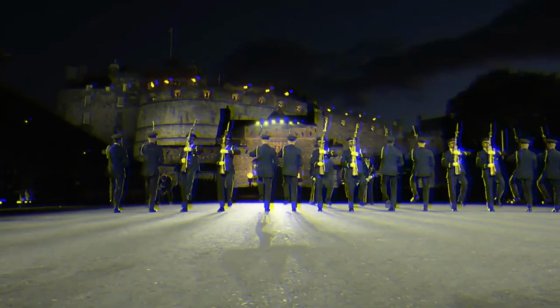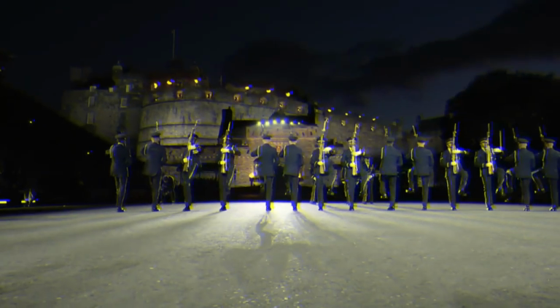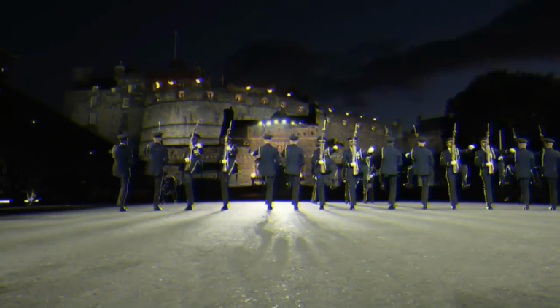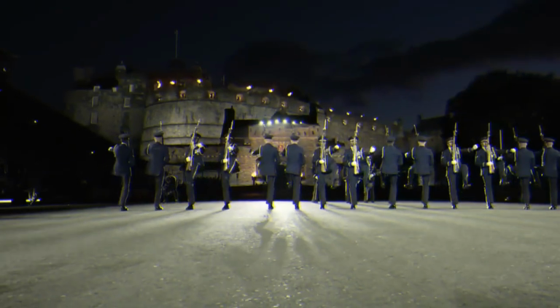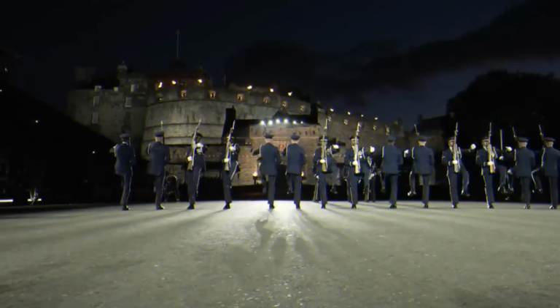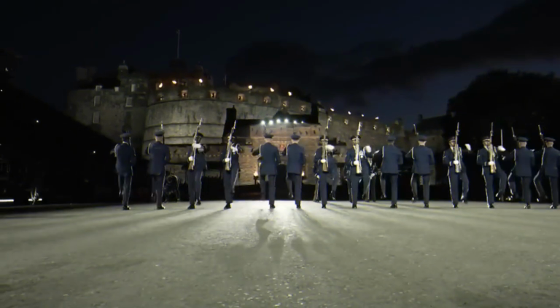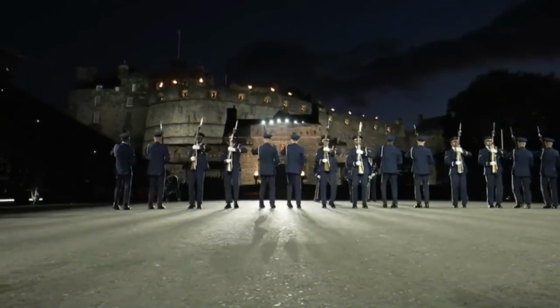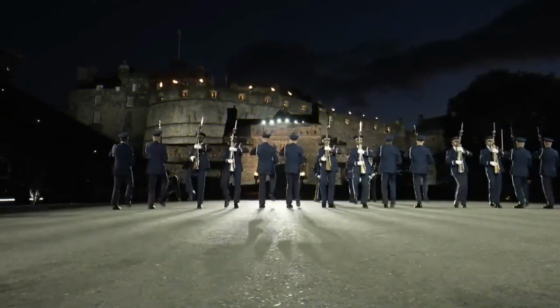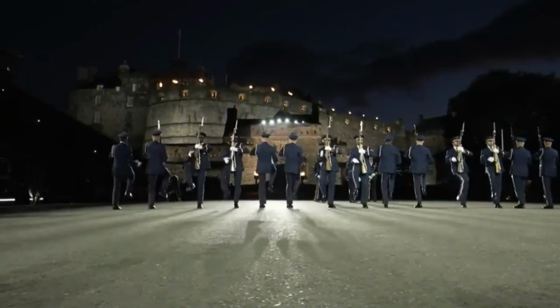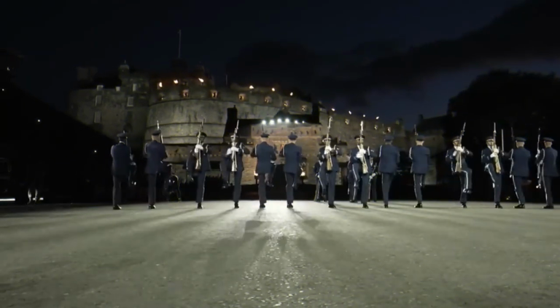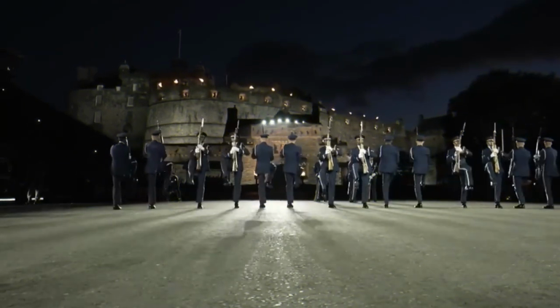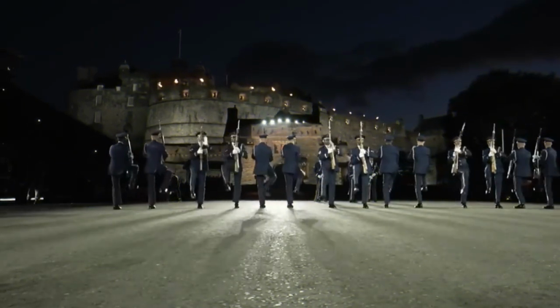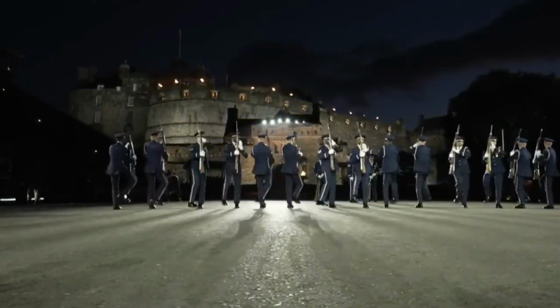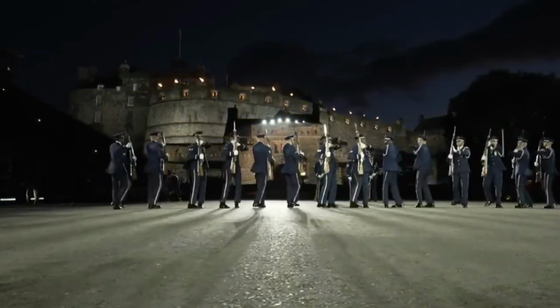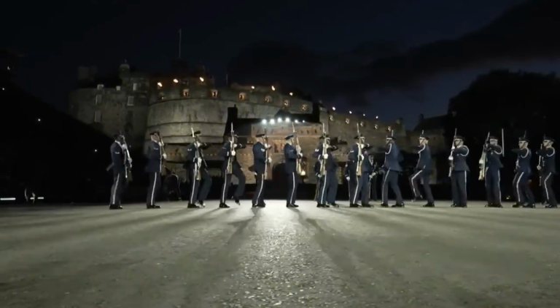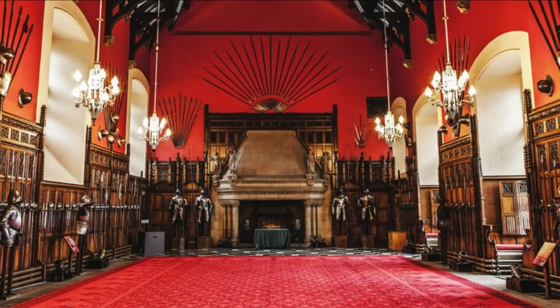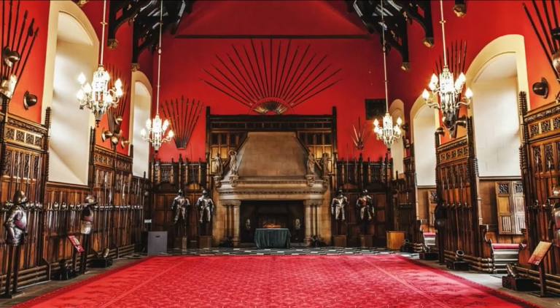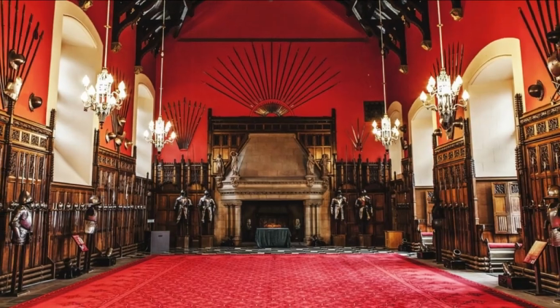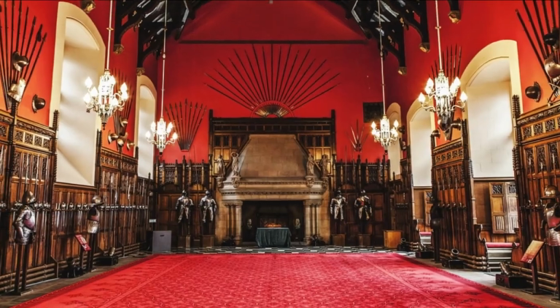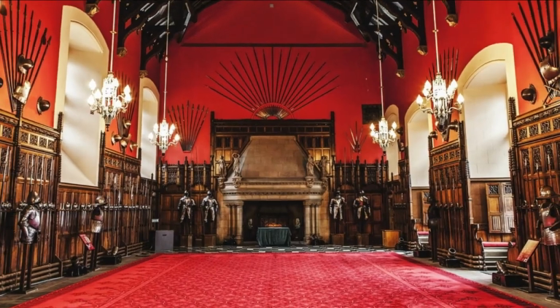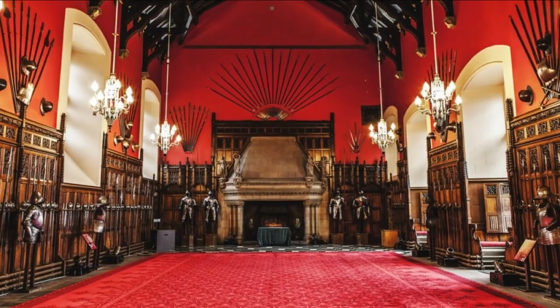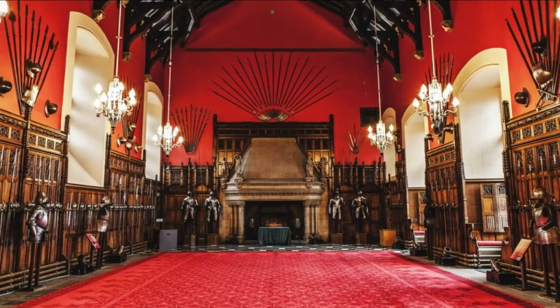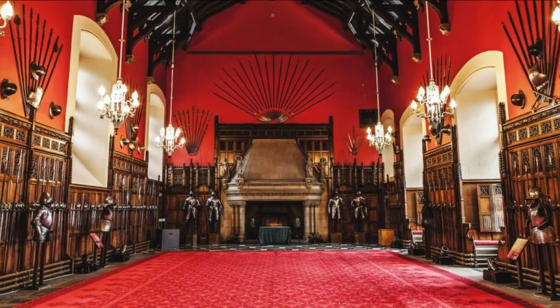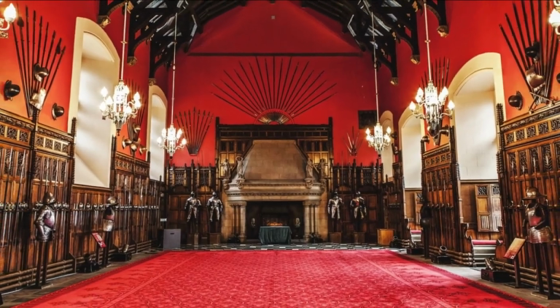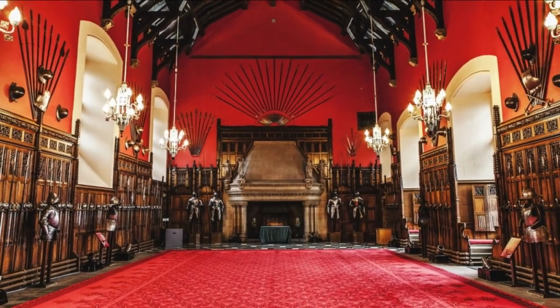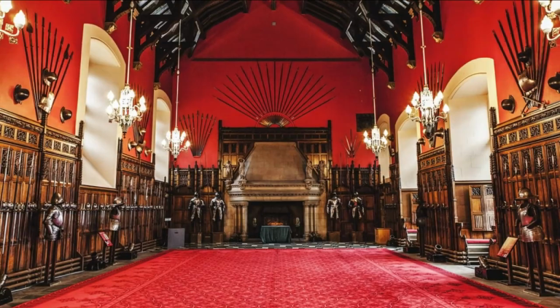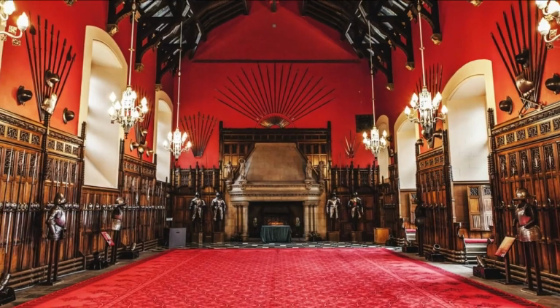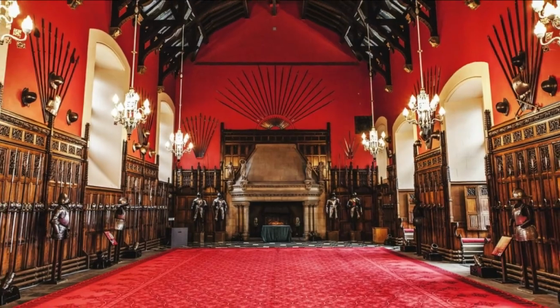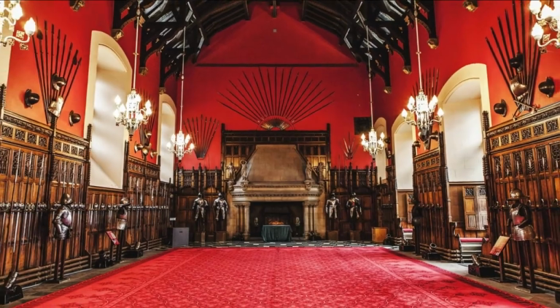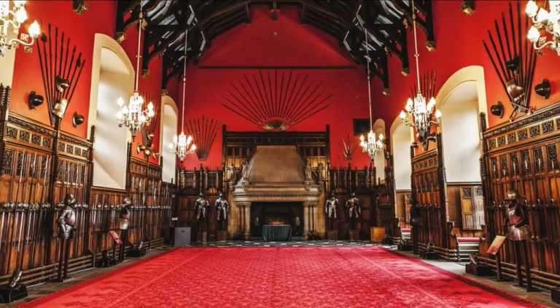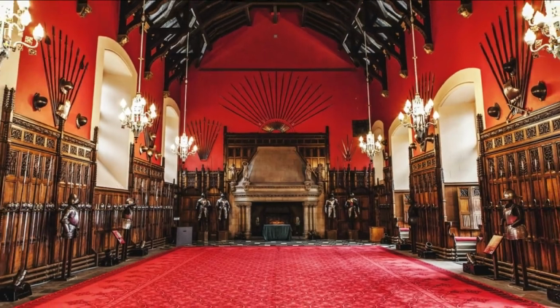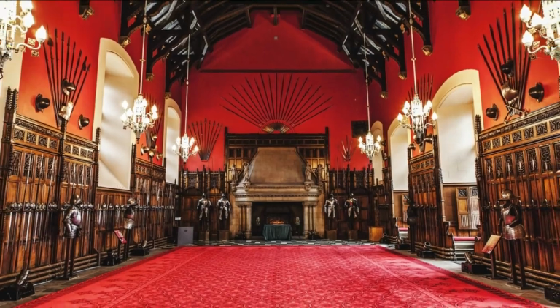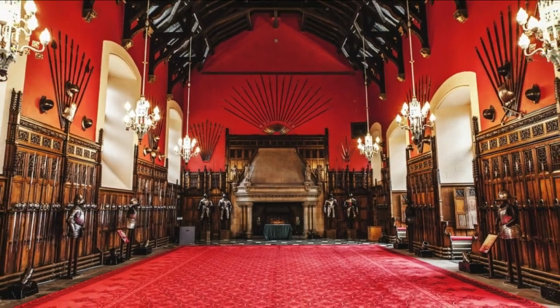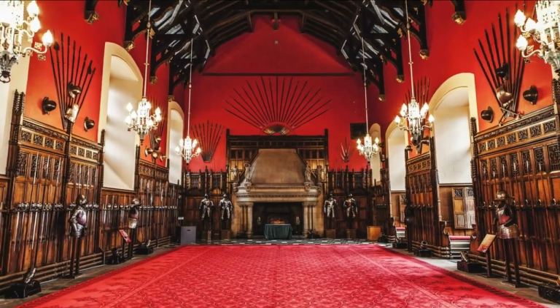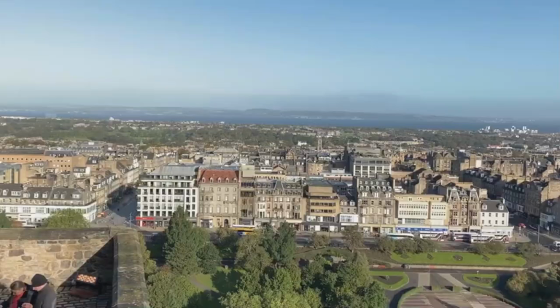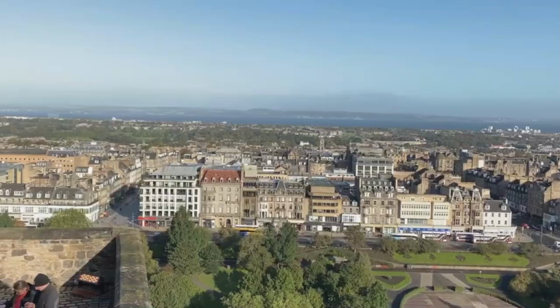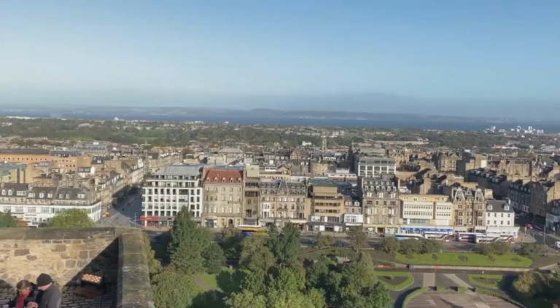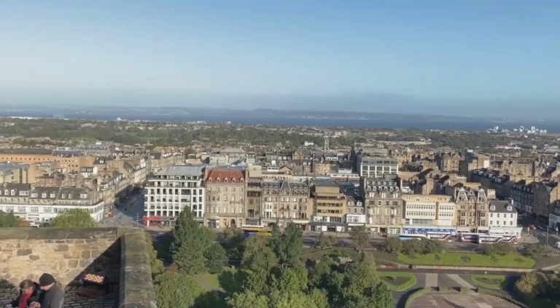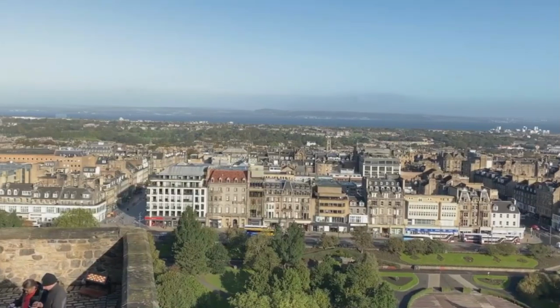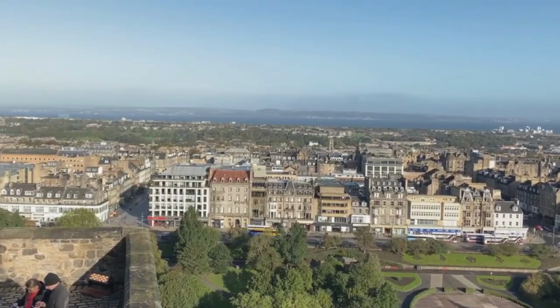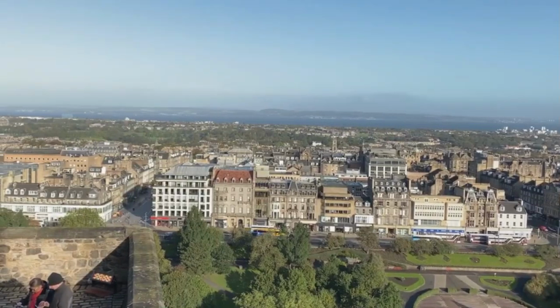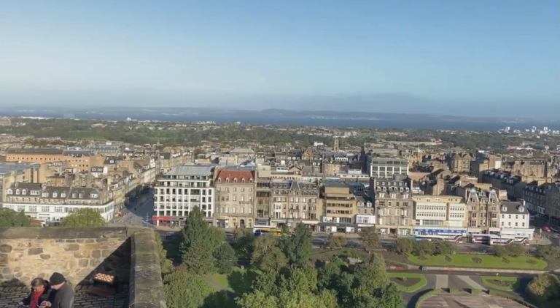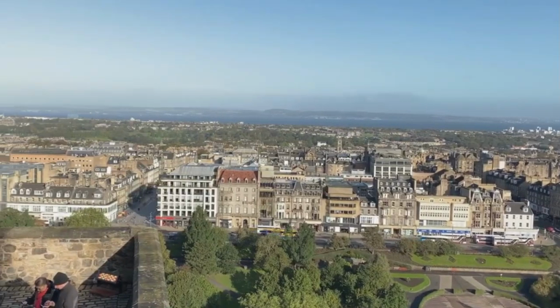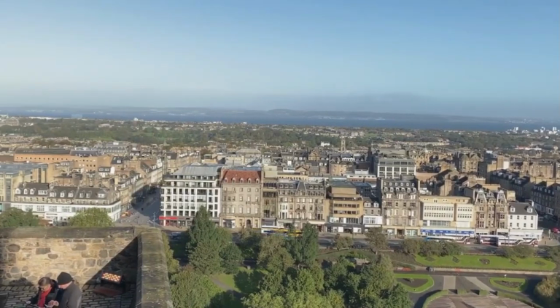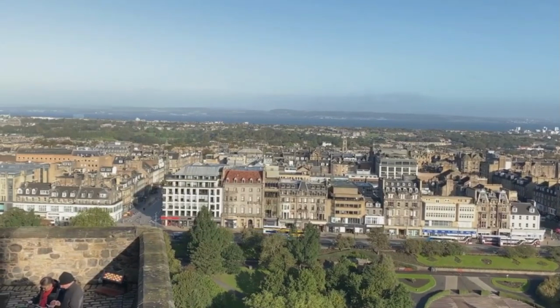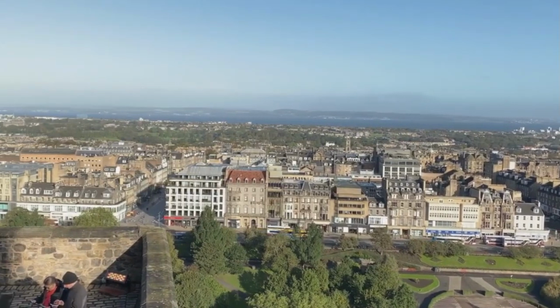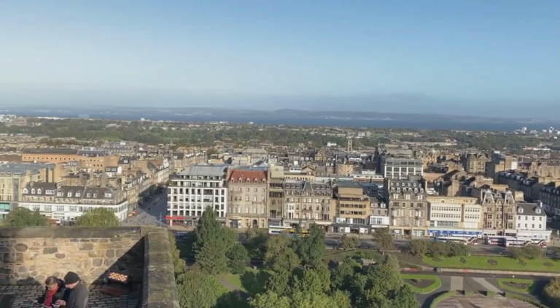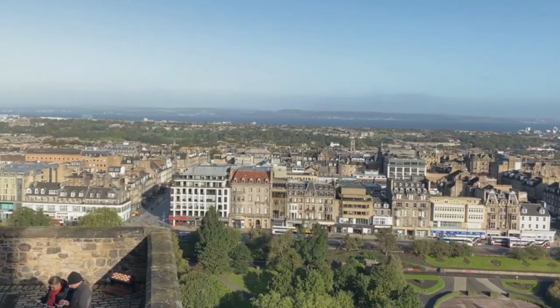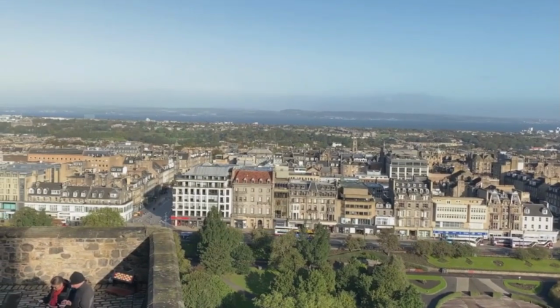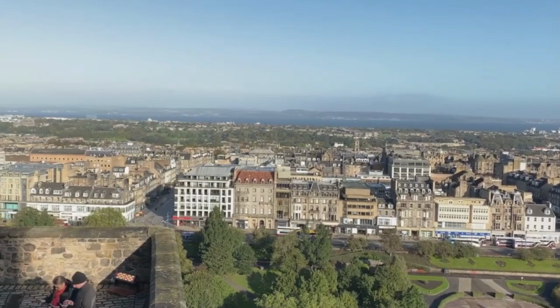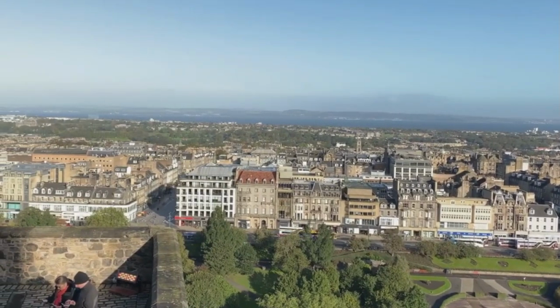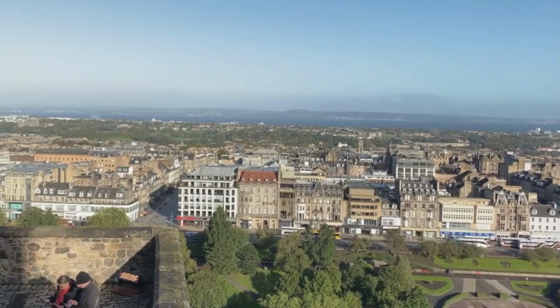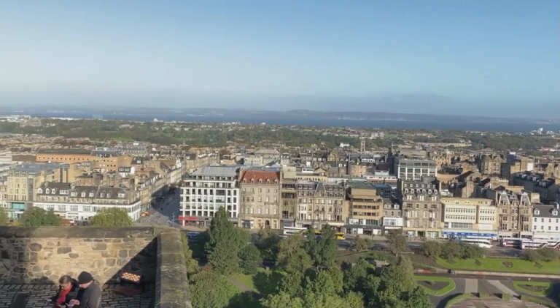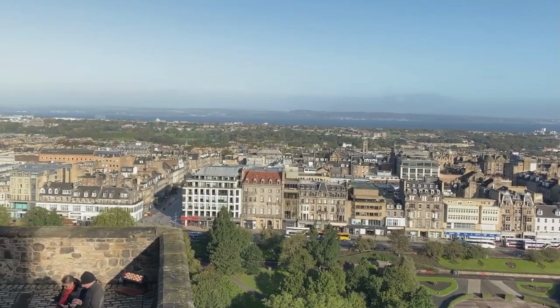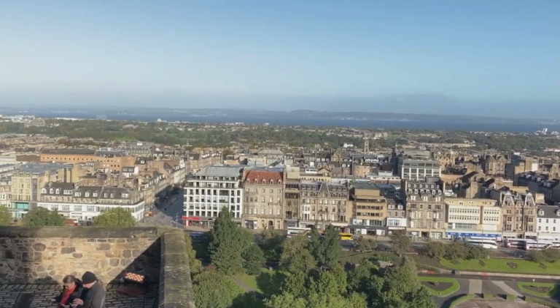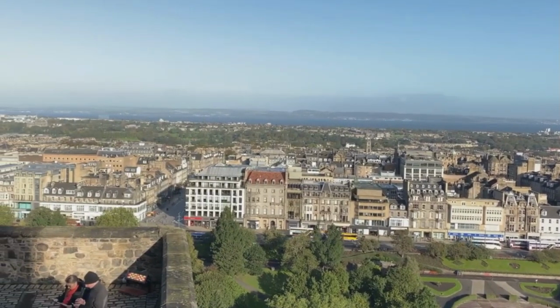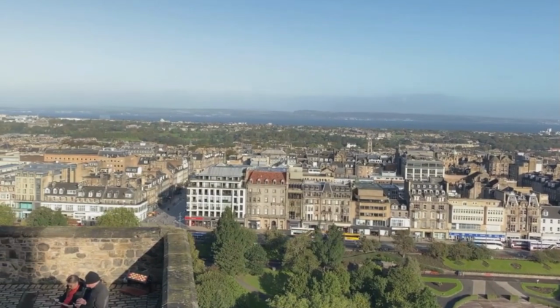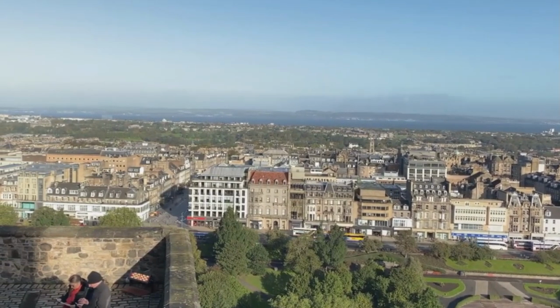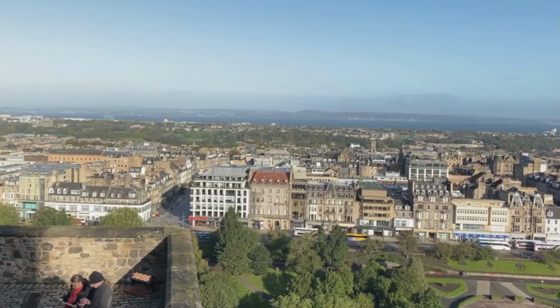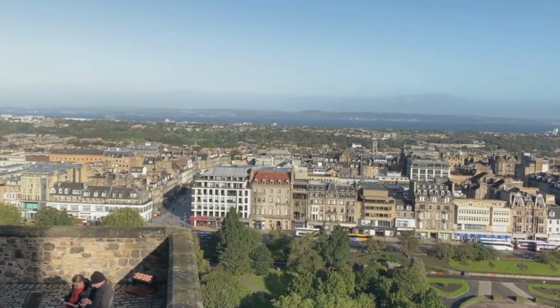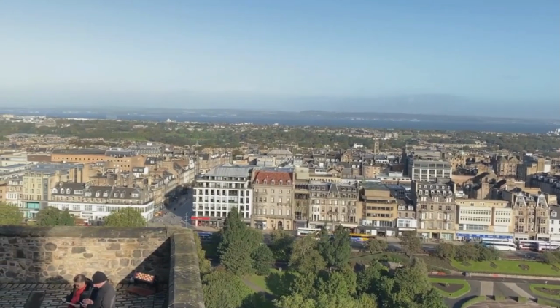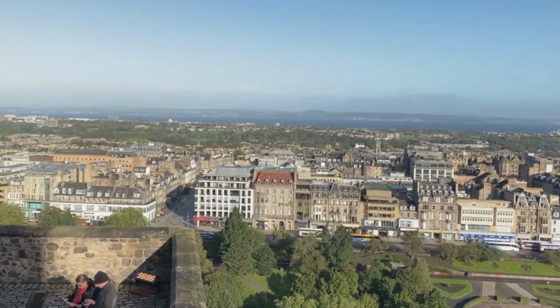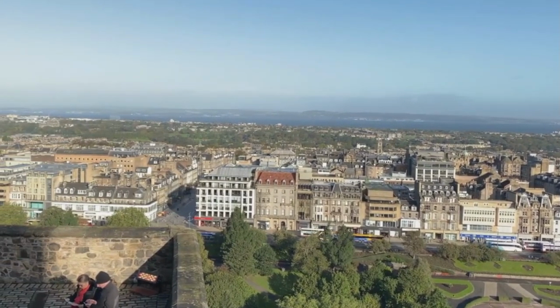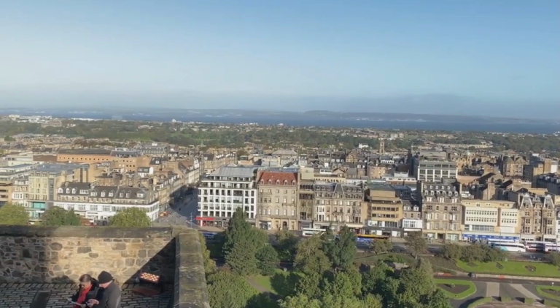Explore the Crown Jewels, stroll through the Great Hall, and enjoy panoramic views of the city from the castle walls.